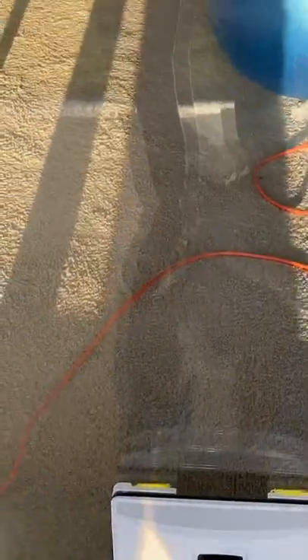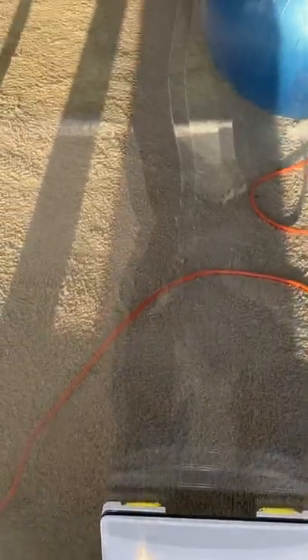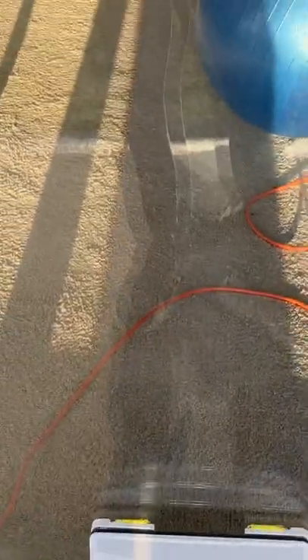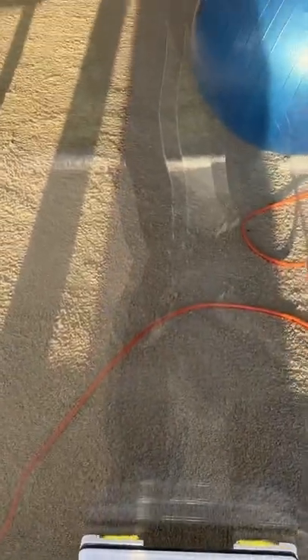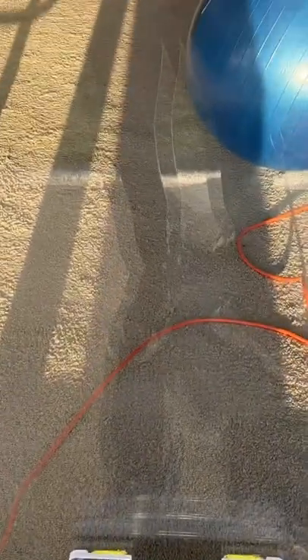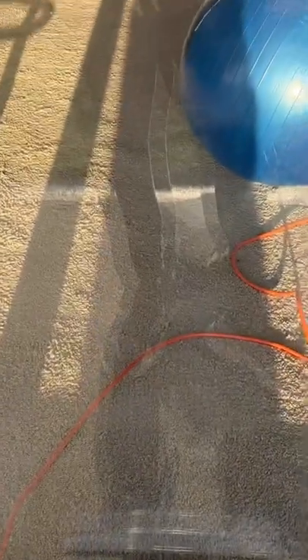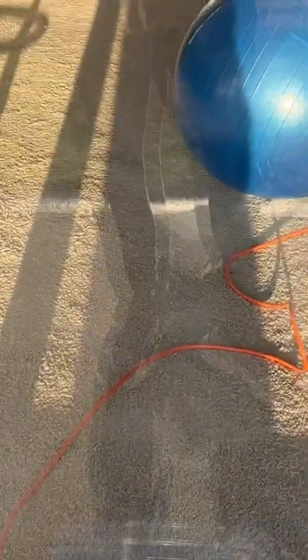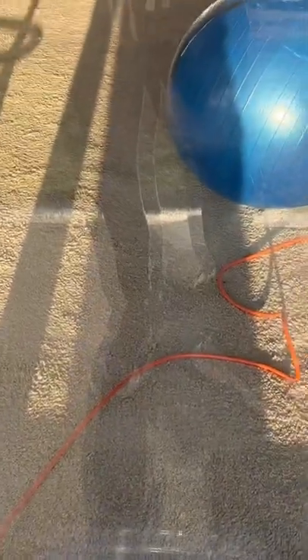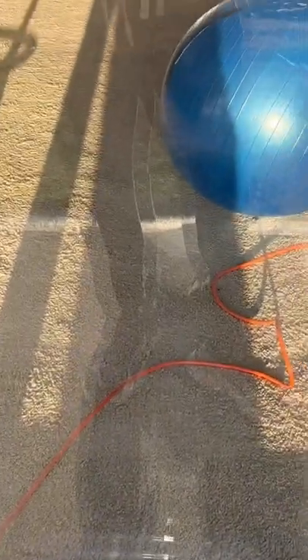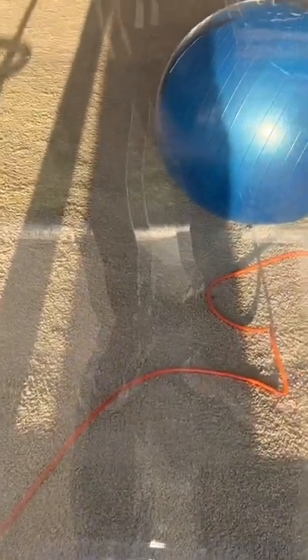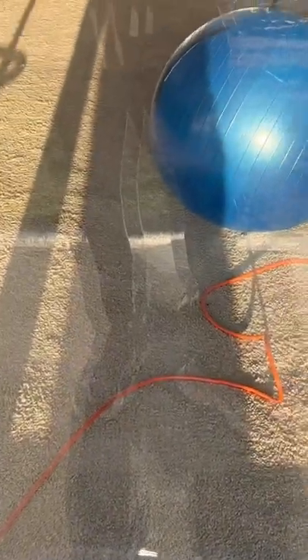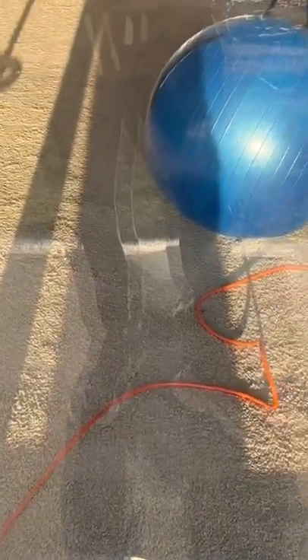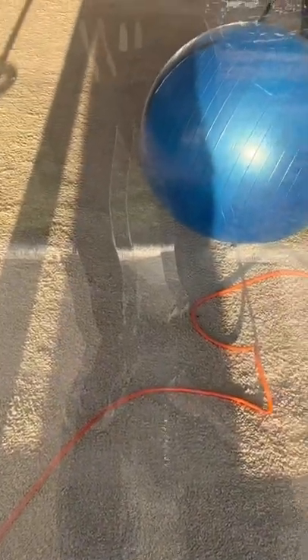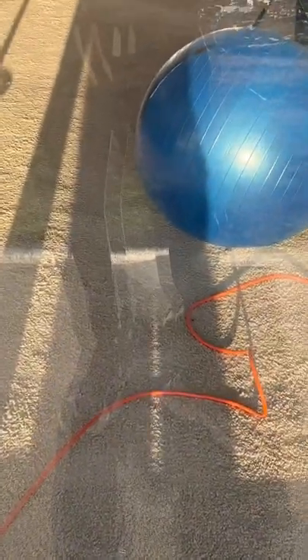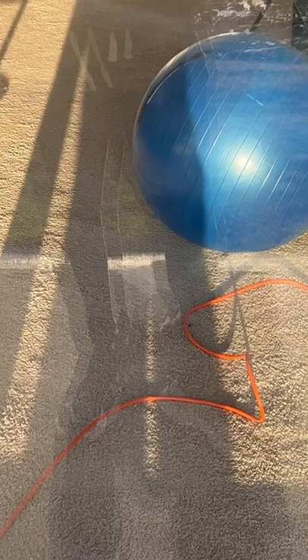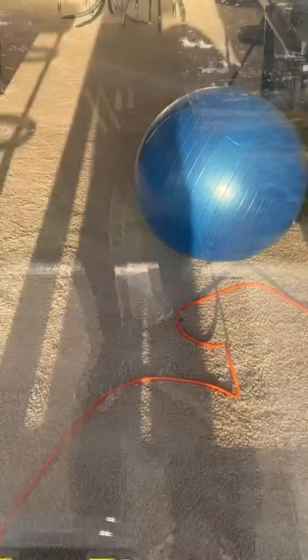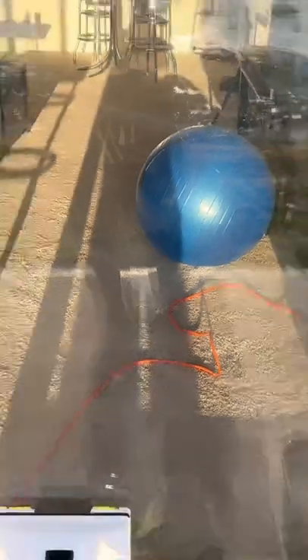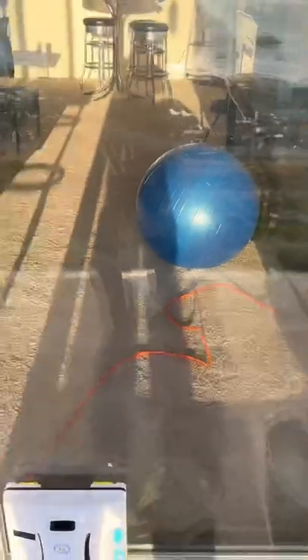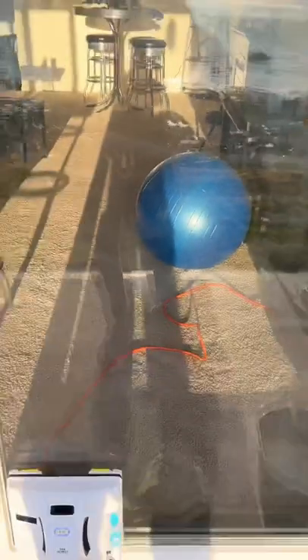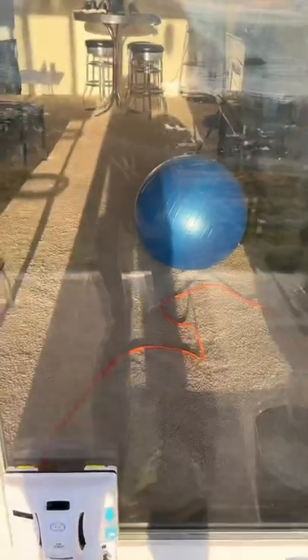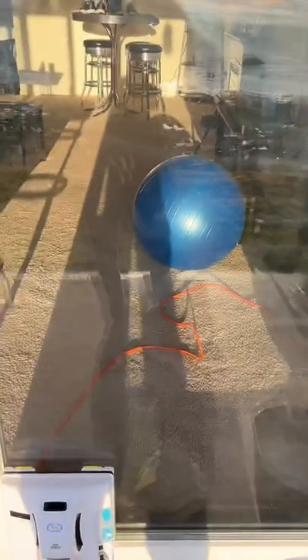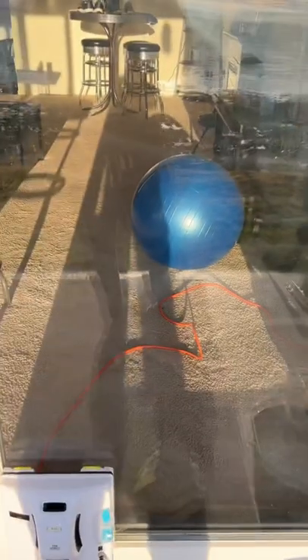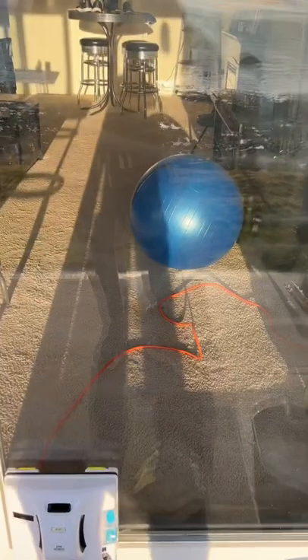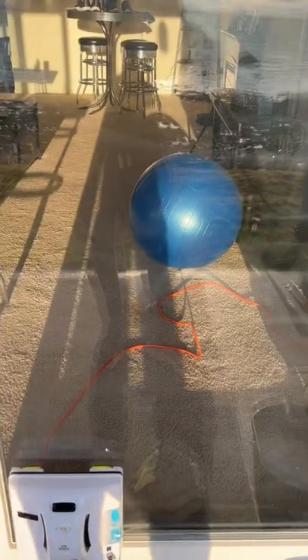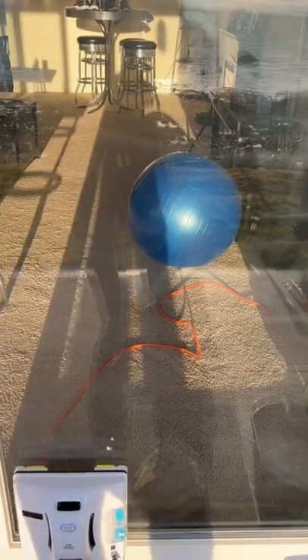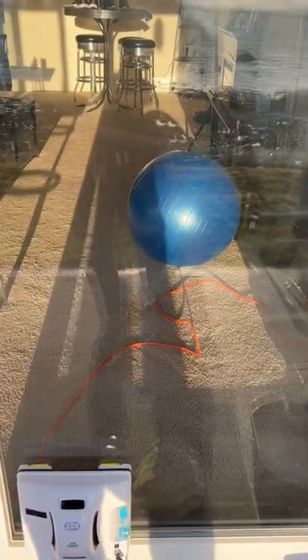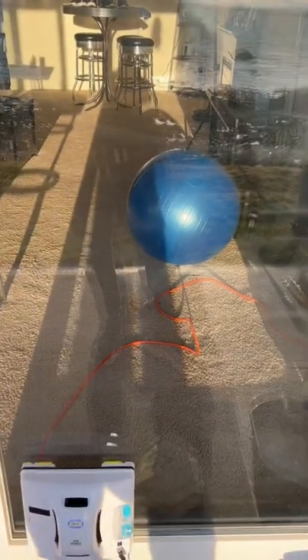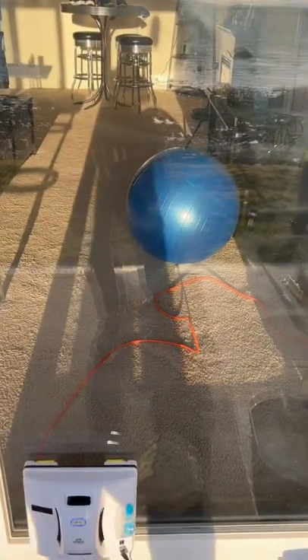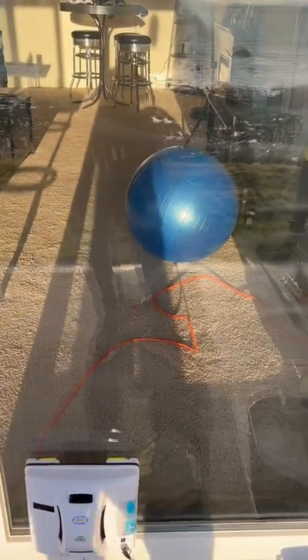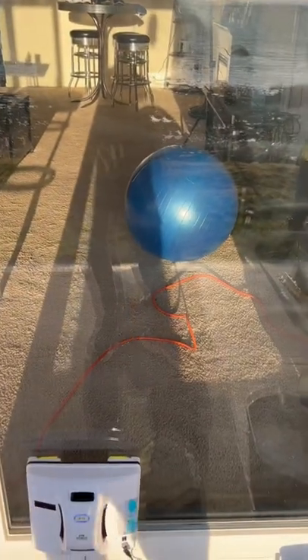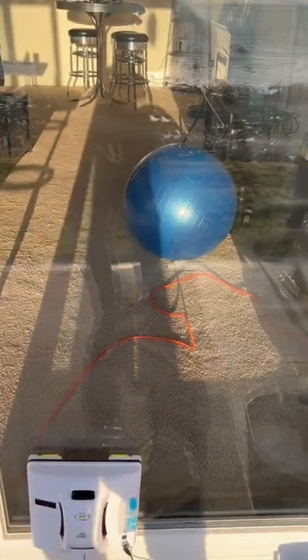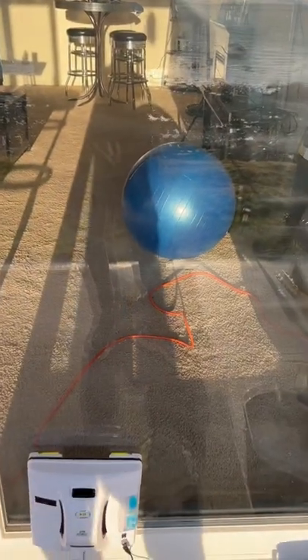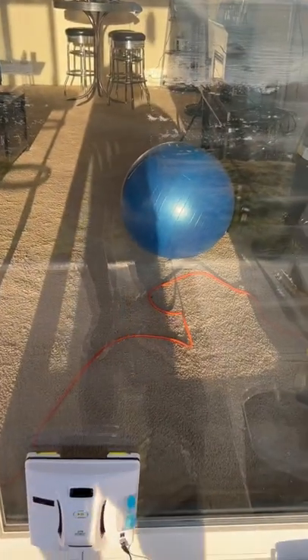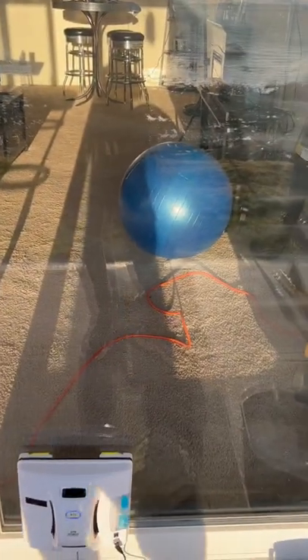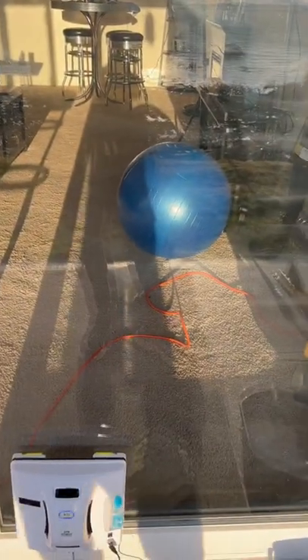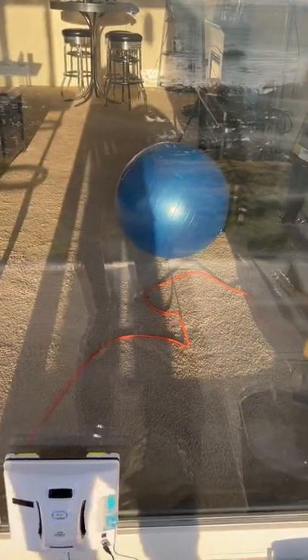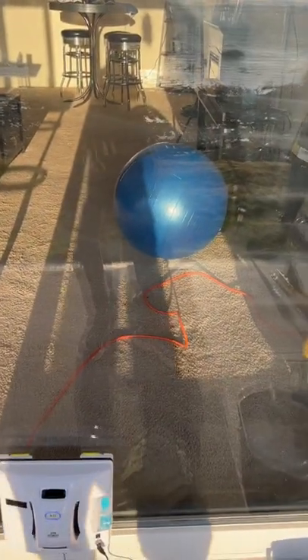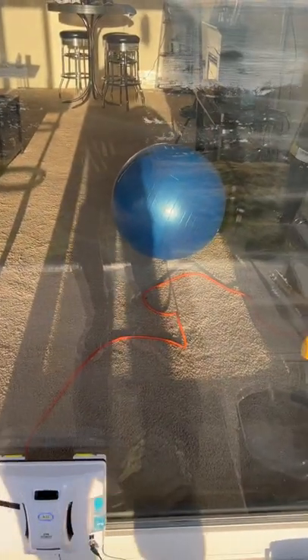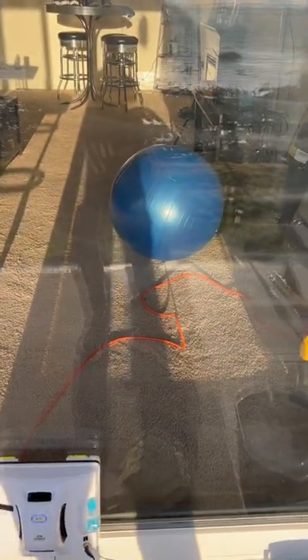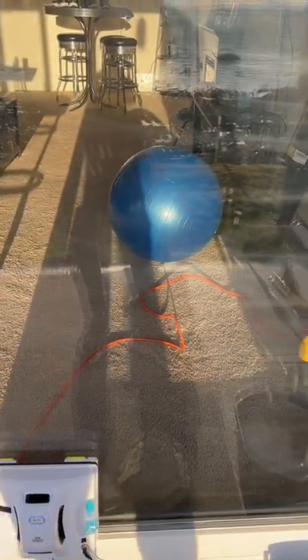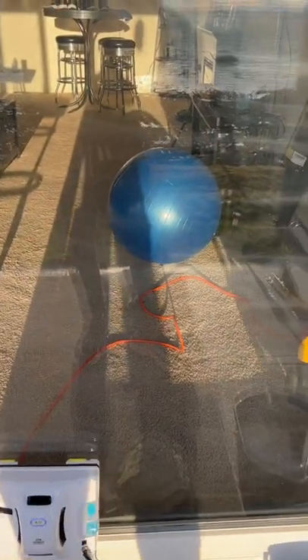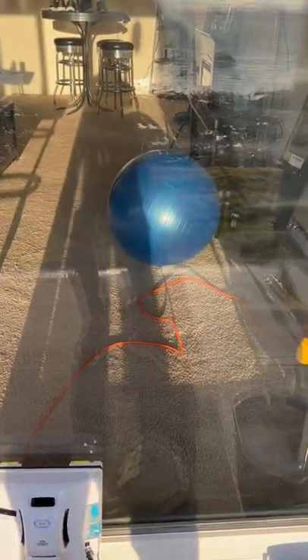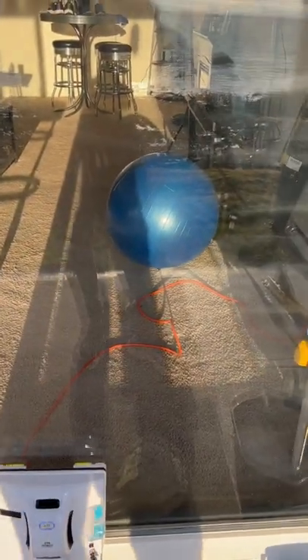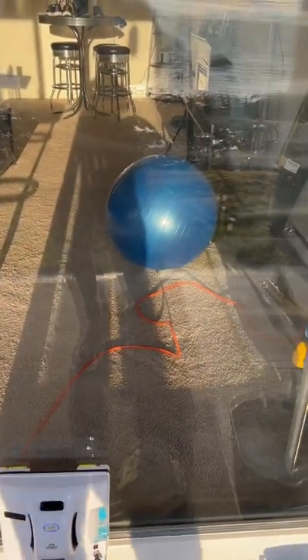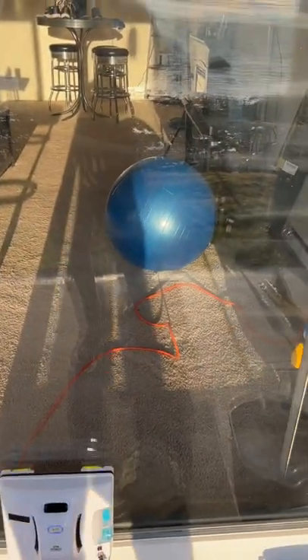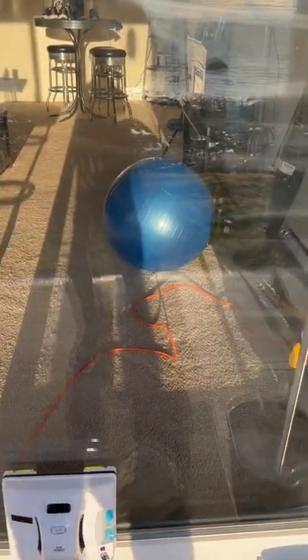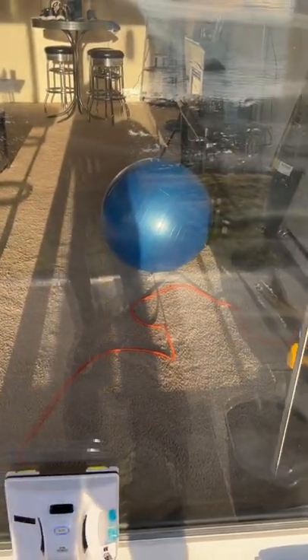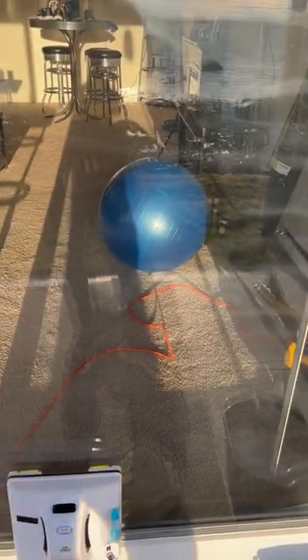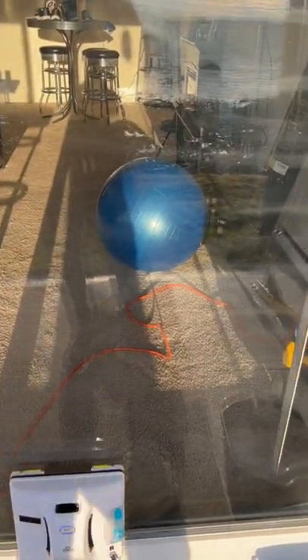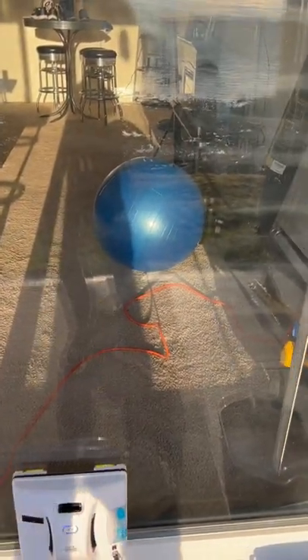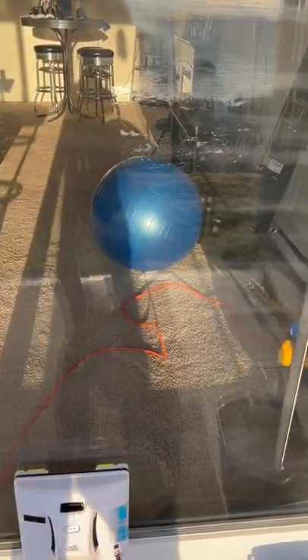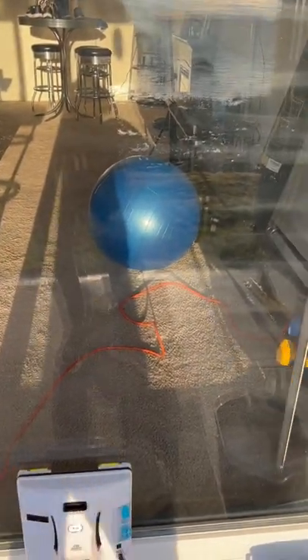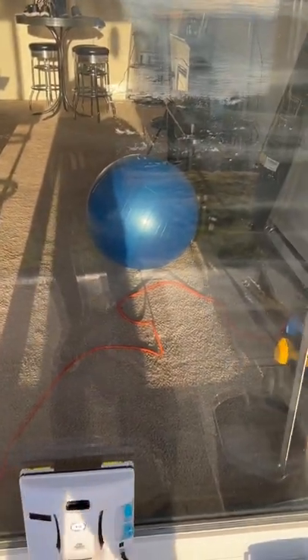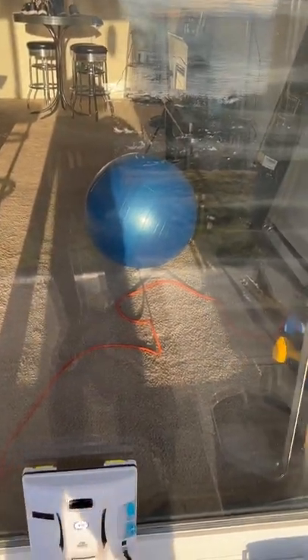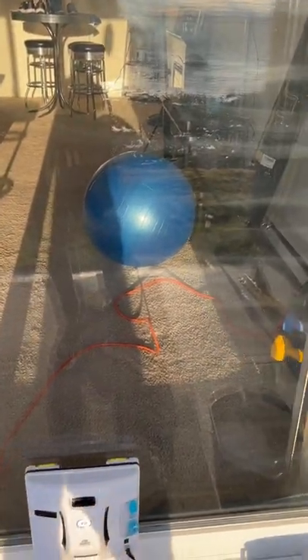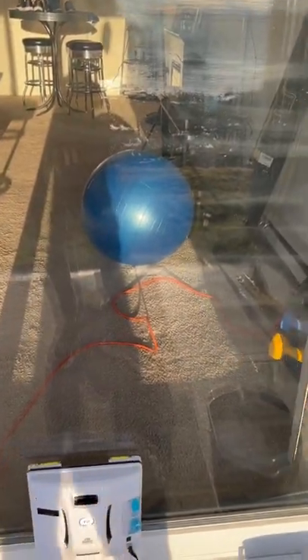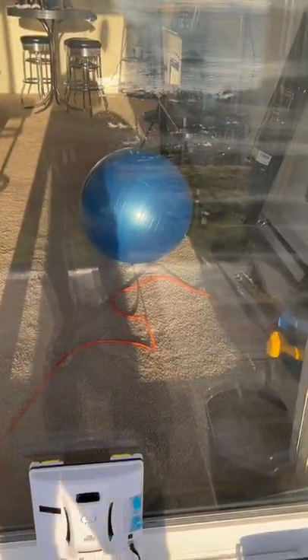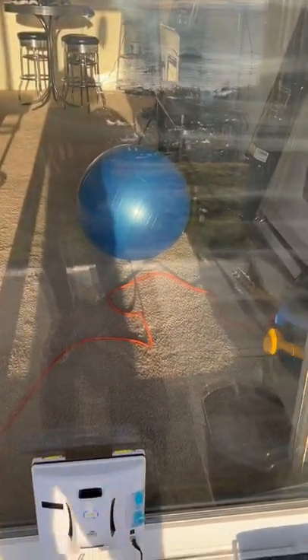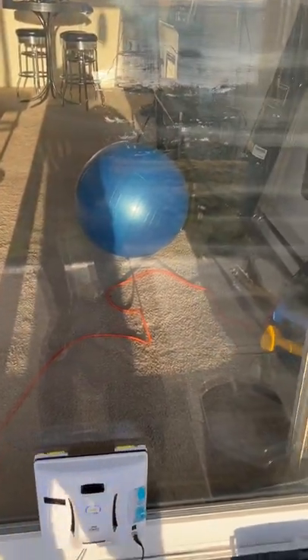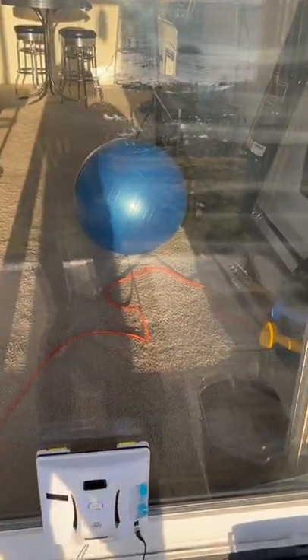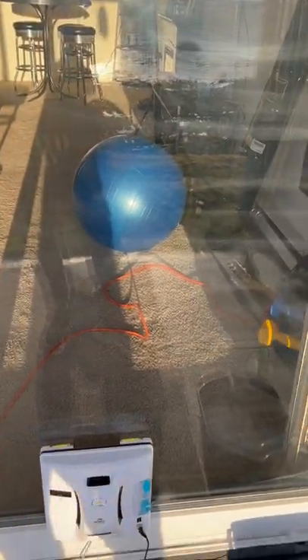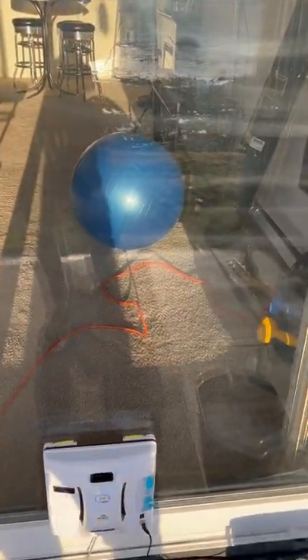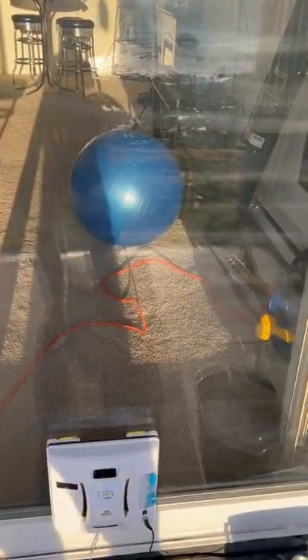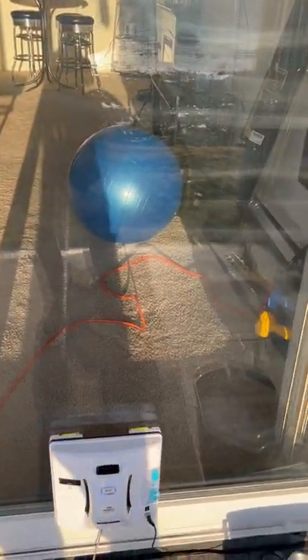It looks like the streaking's already getting better down the bottom half of the window here. So that's real cool.